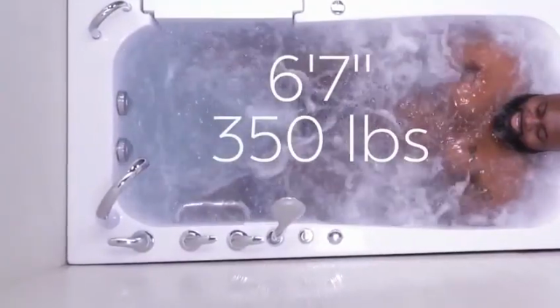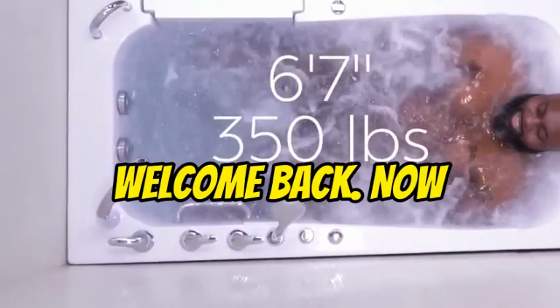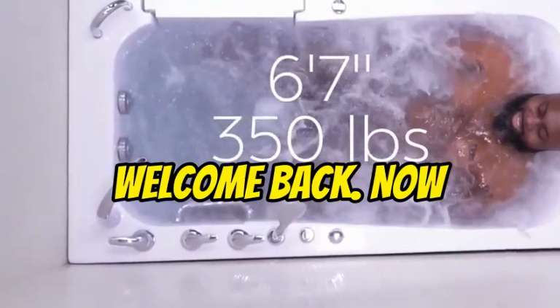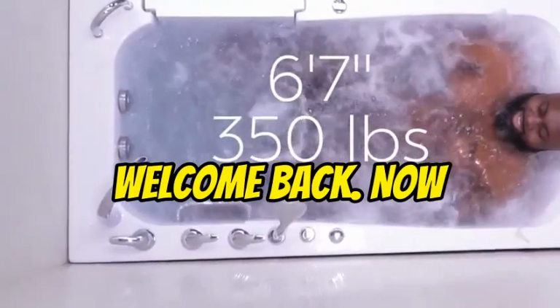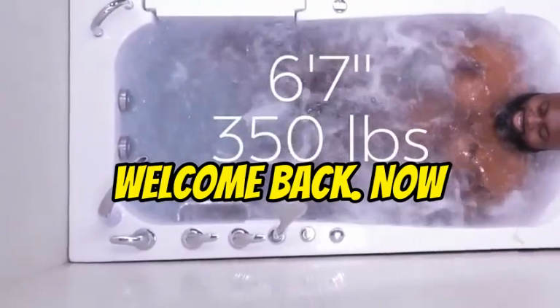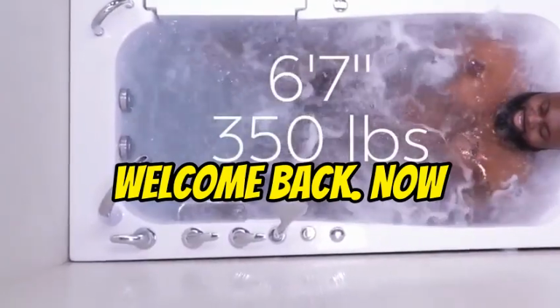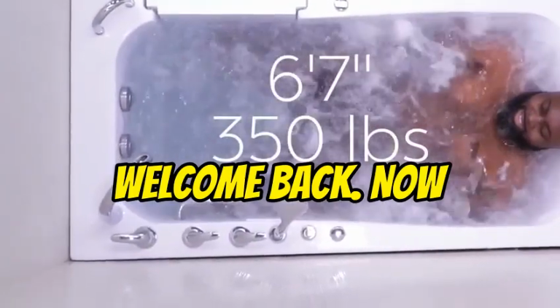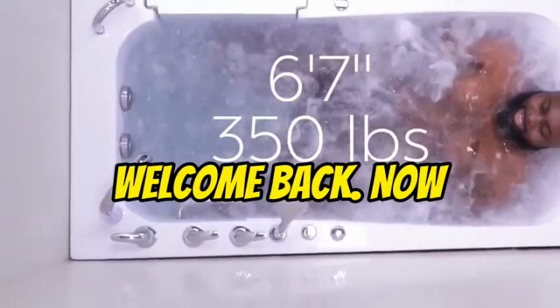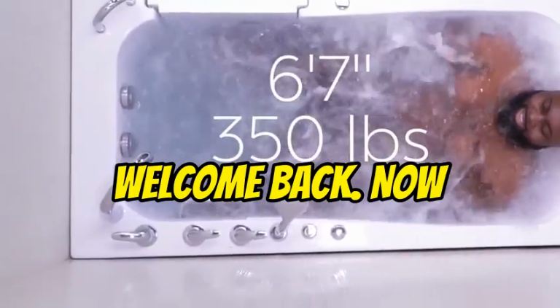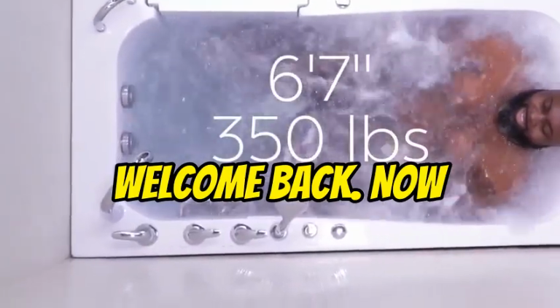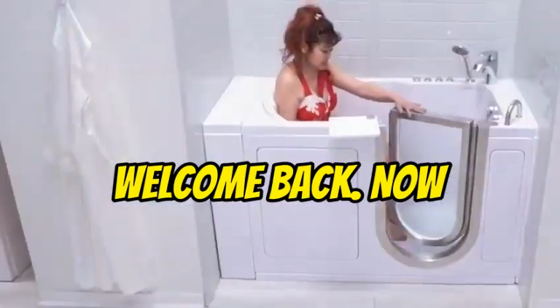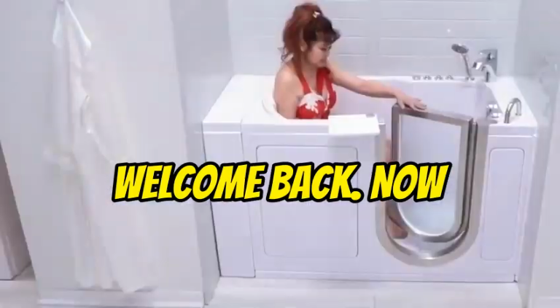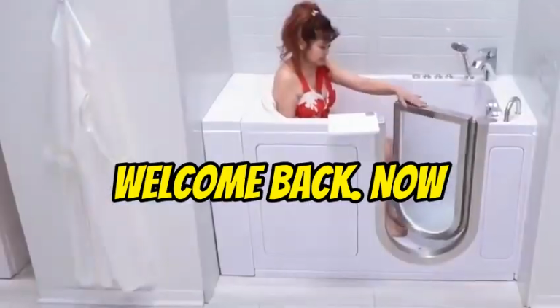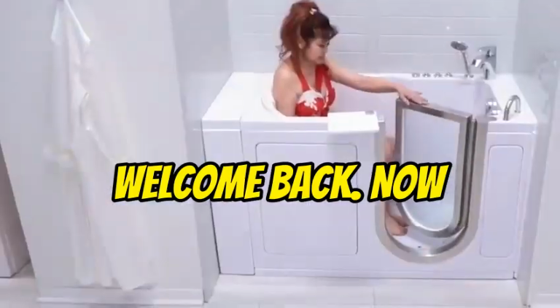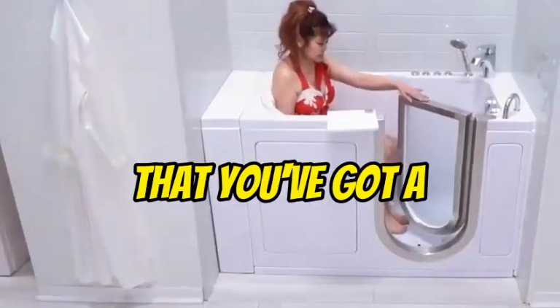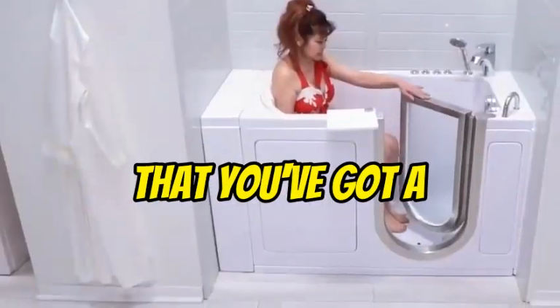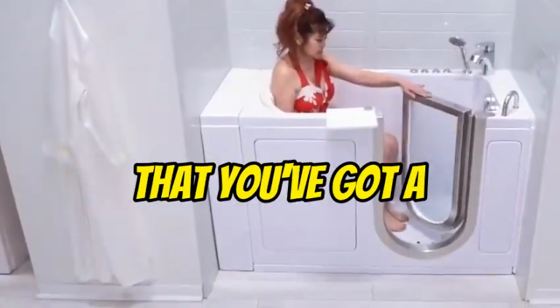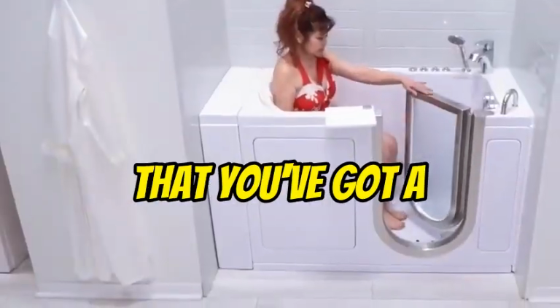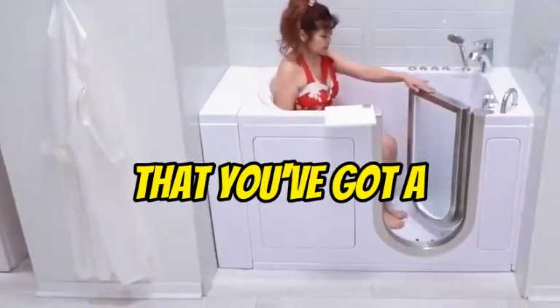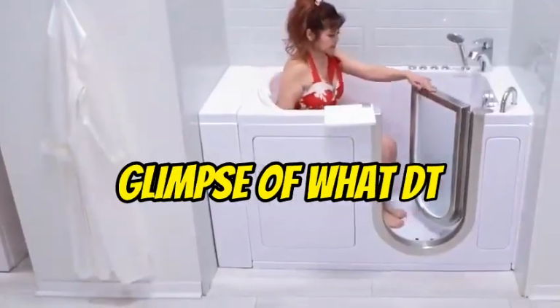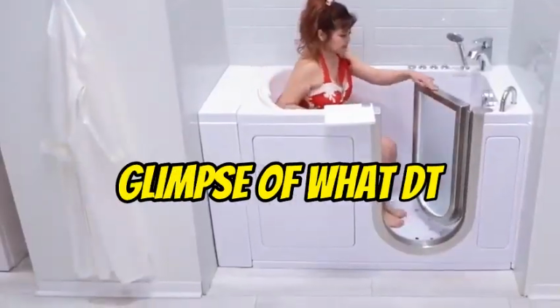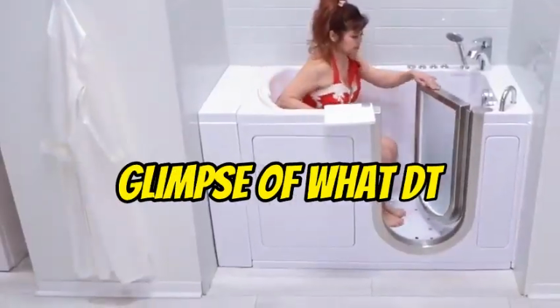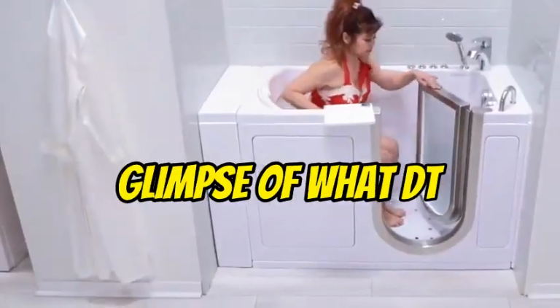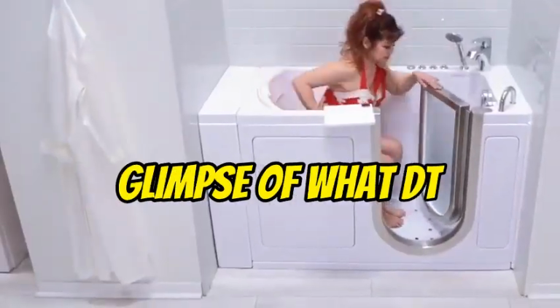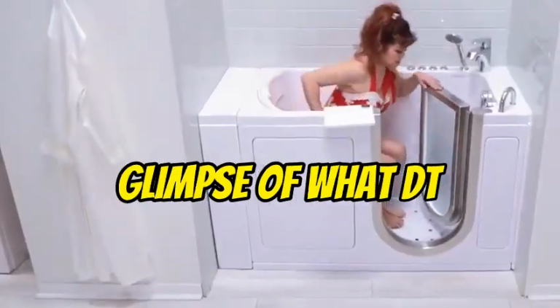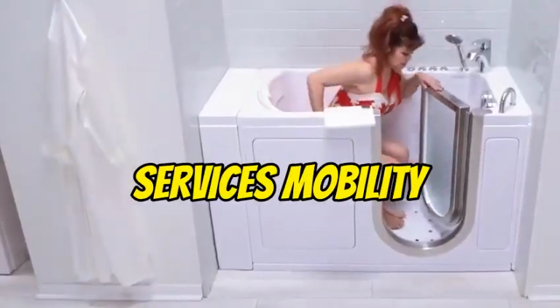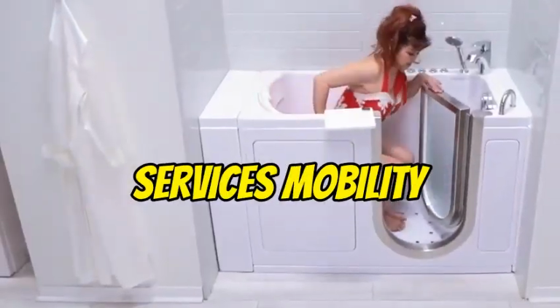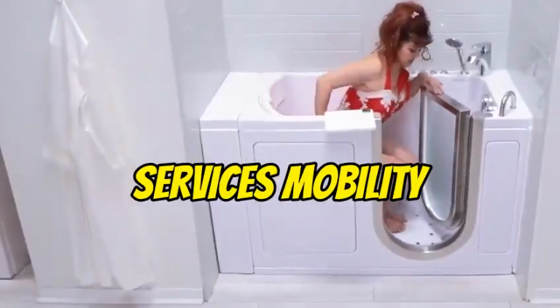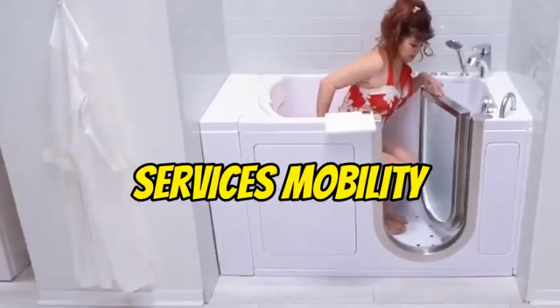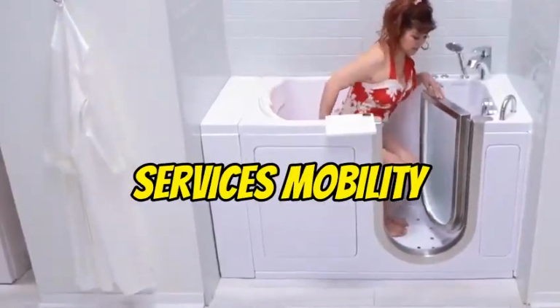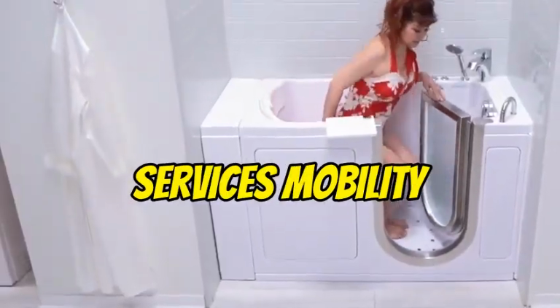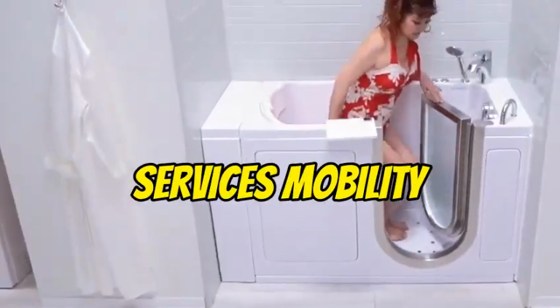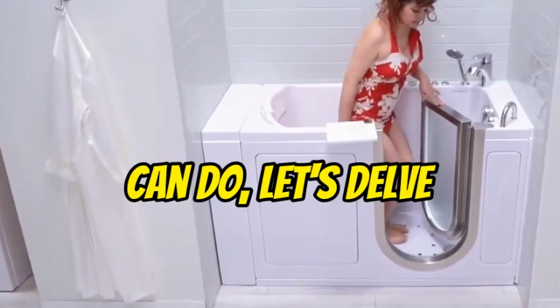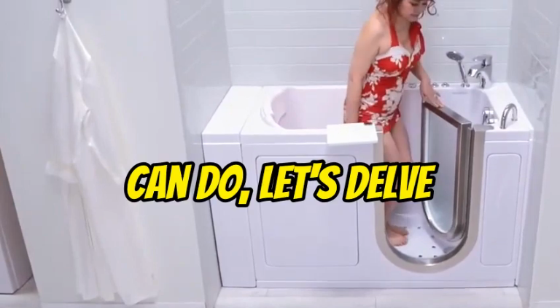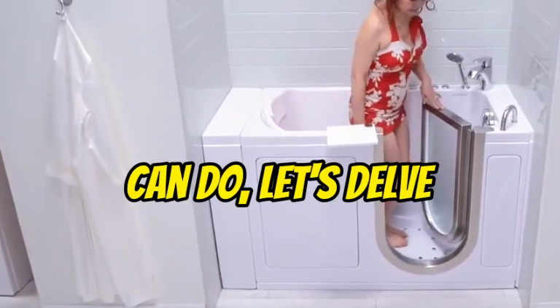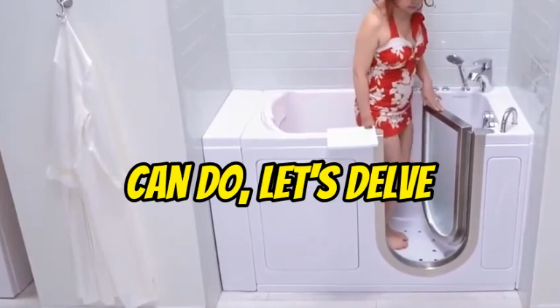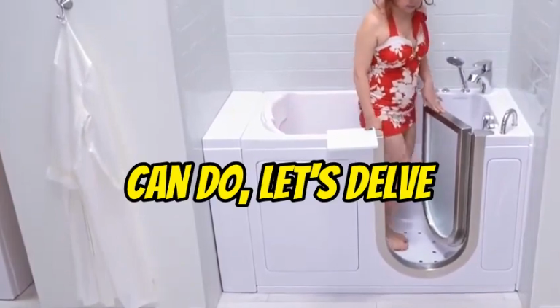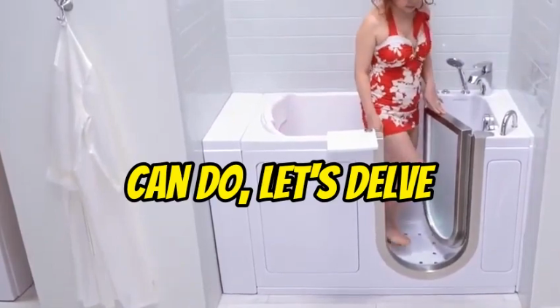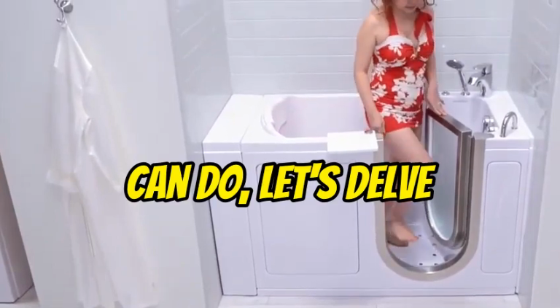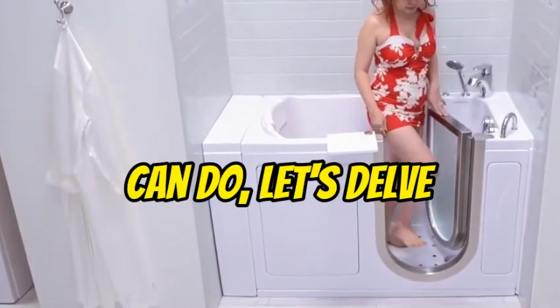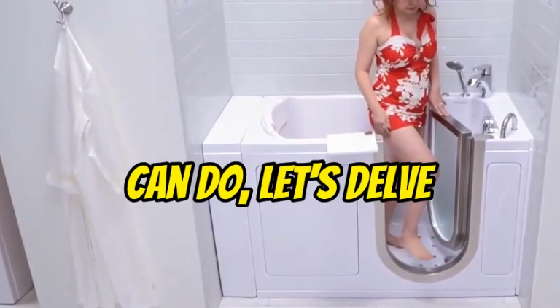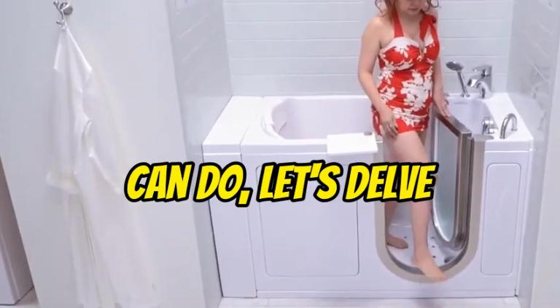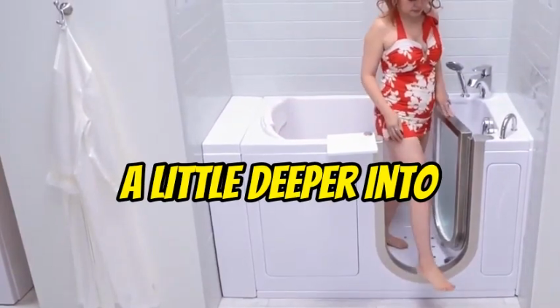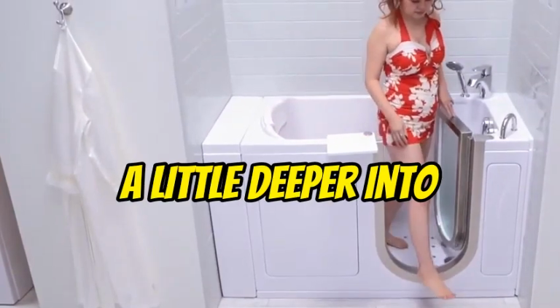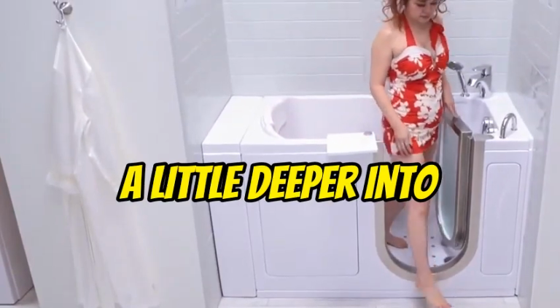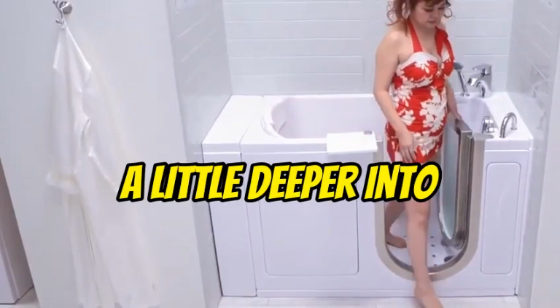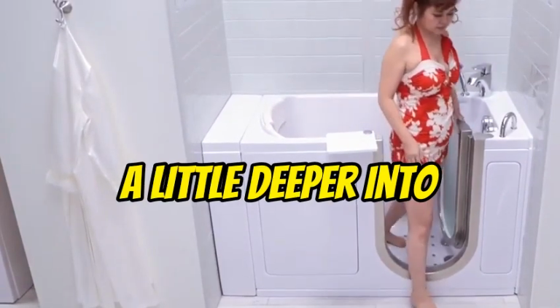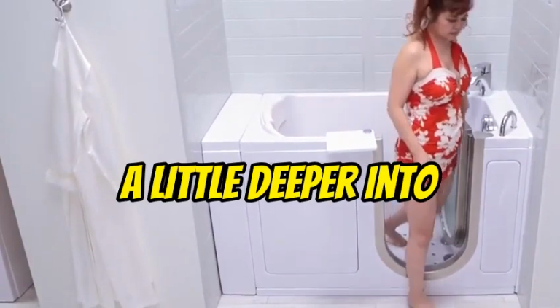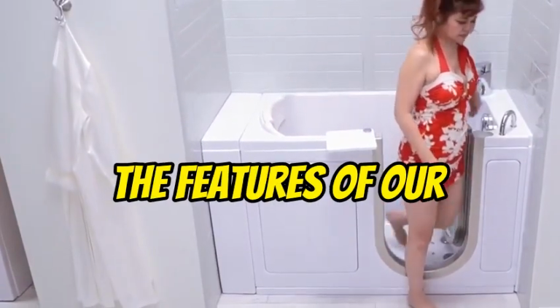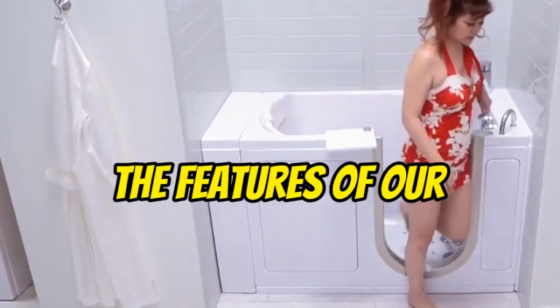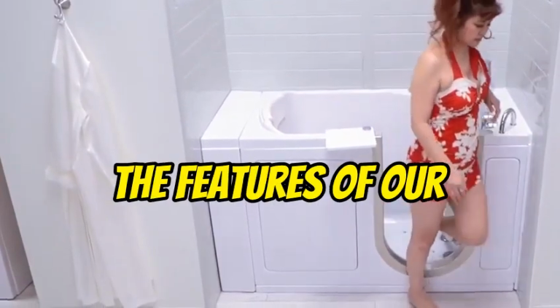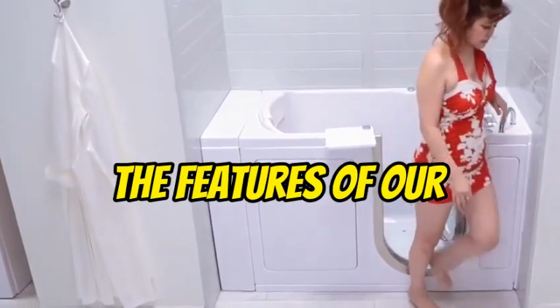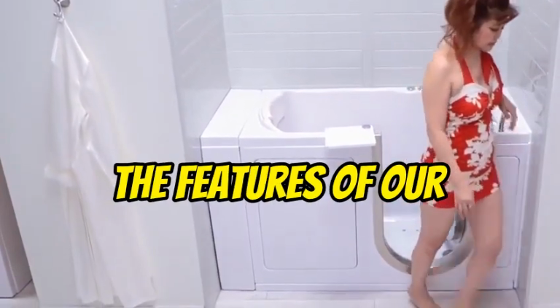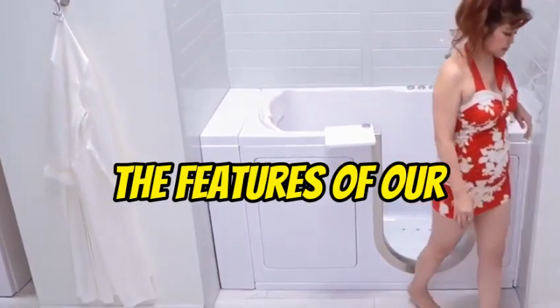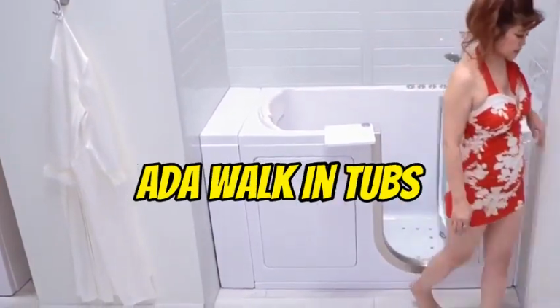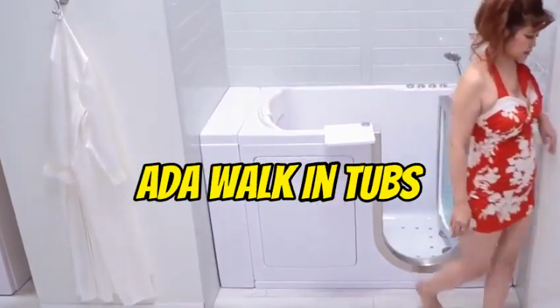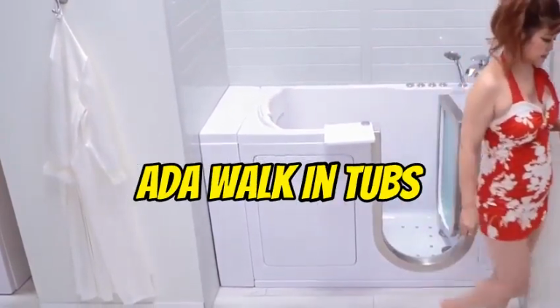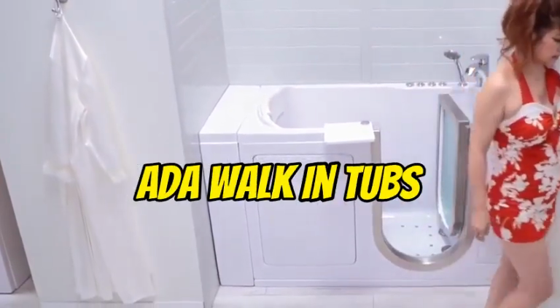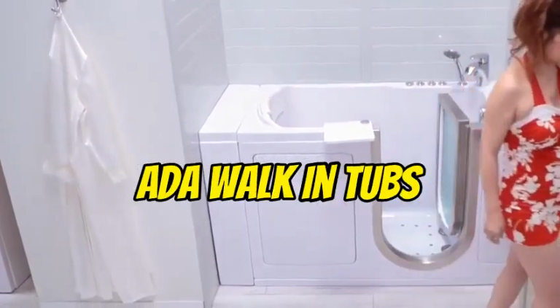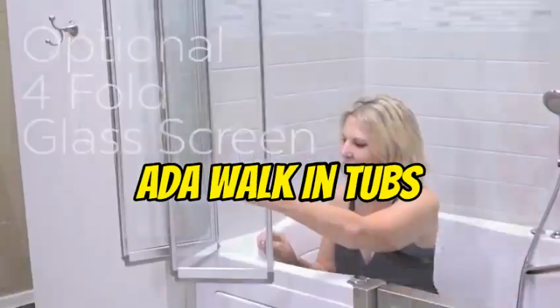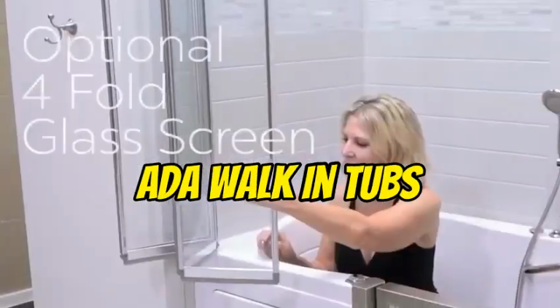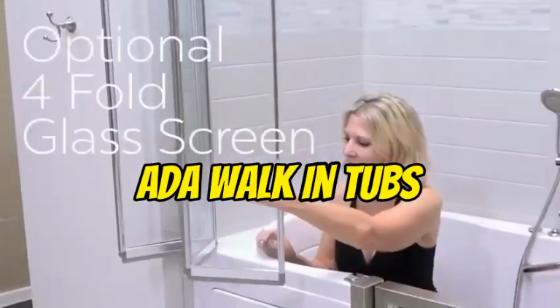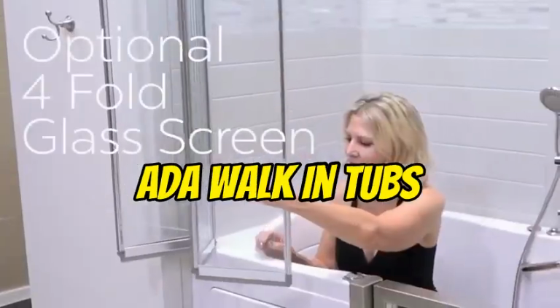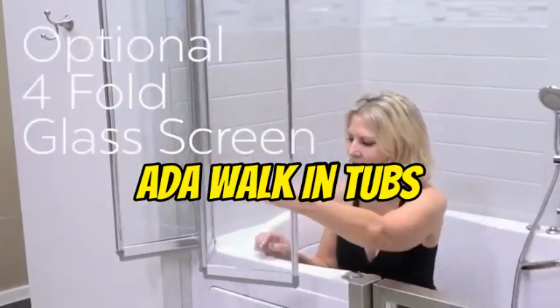Welcome back. Now that you've got a glimpse of what DT Services Mobility can do, let's delve a little deeper into the features of our ADA walk-in tubs.